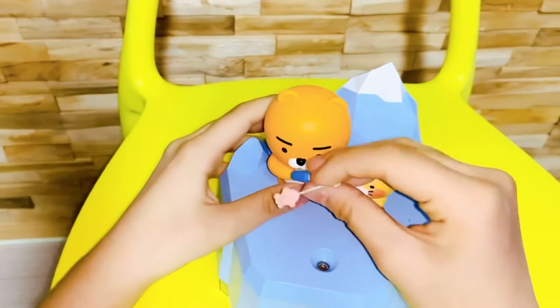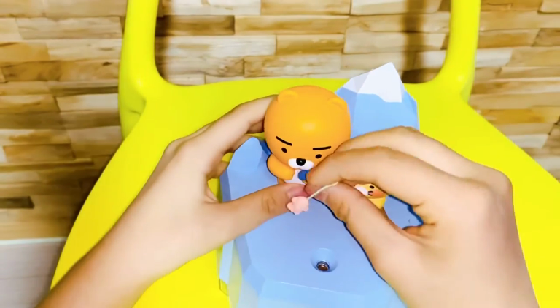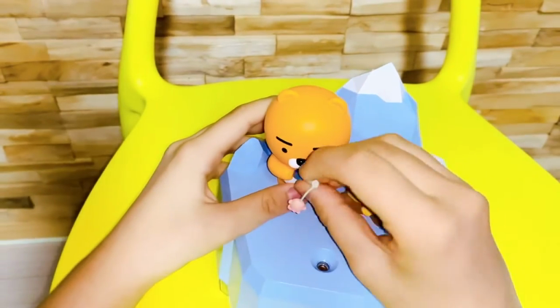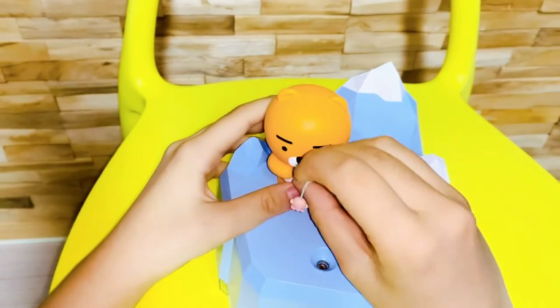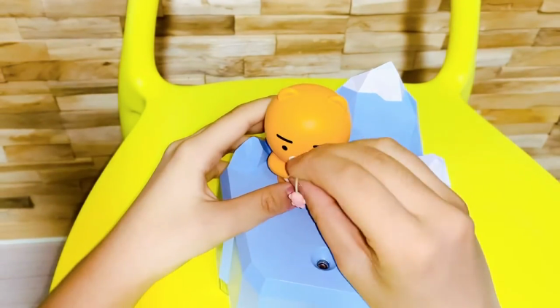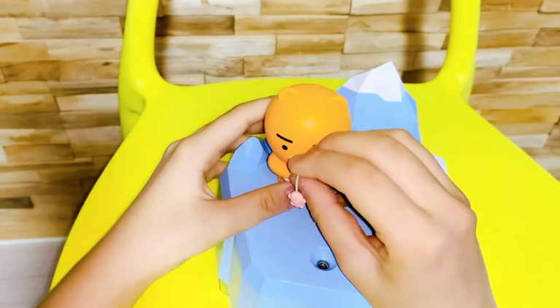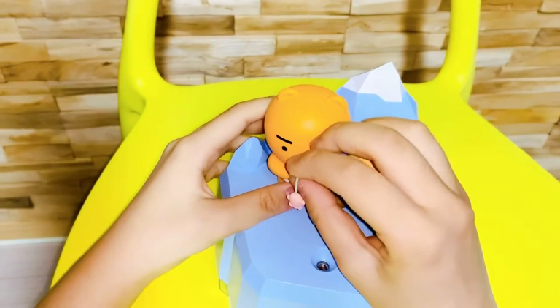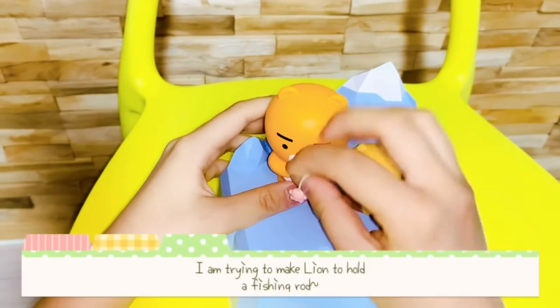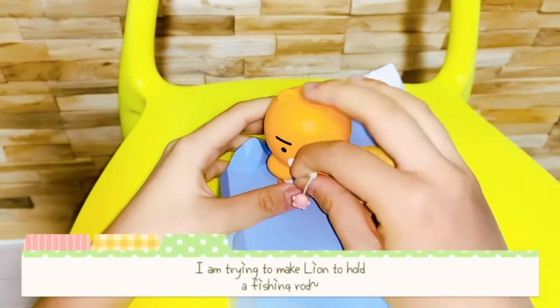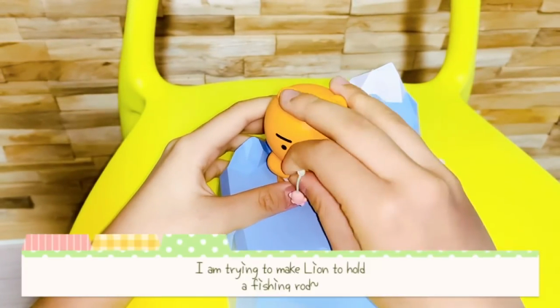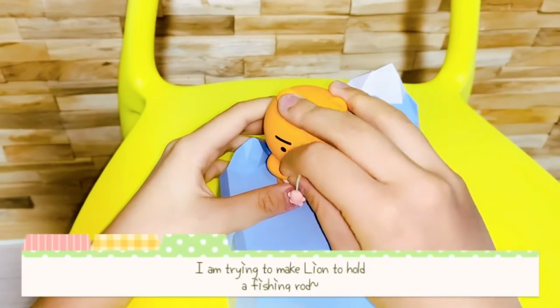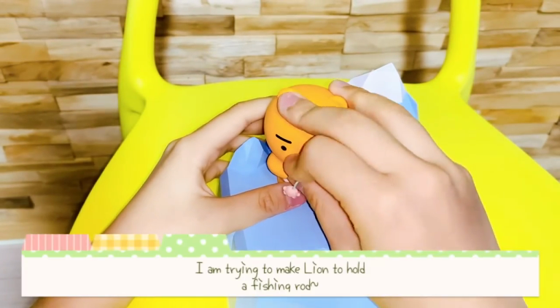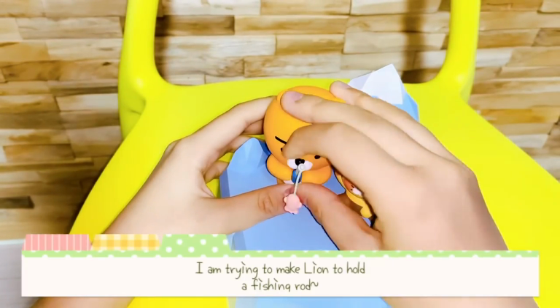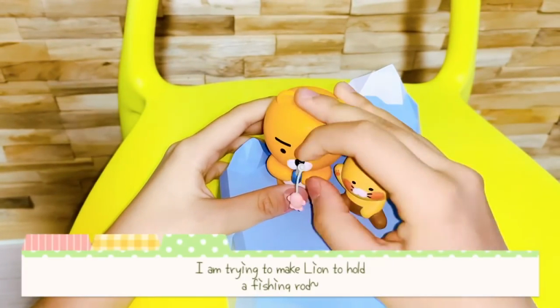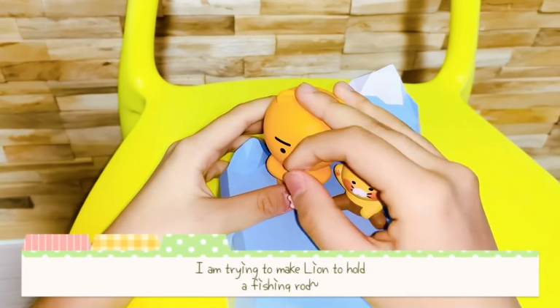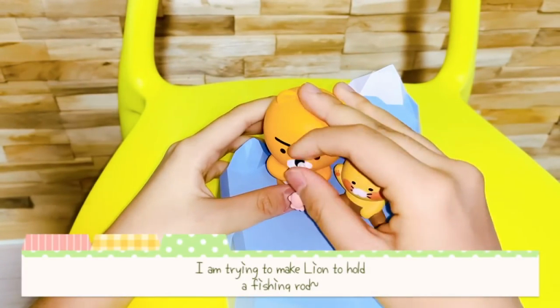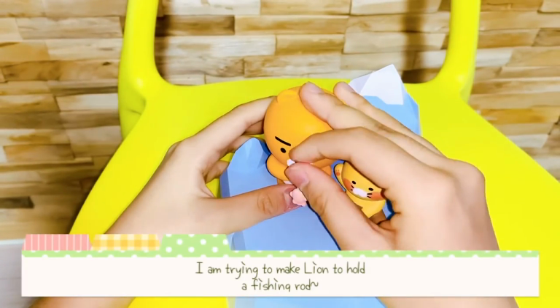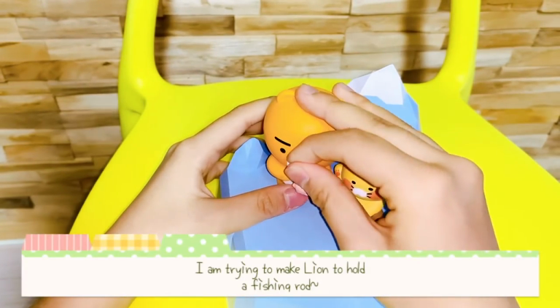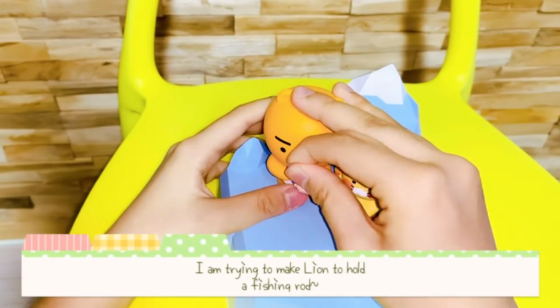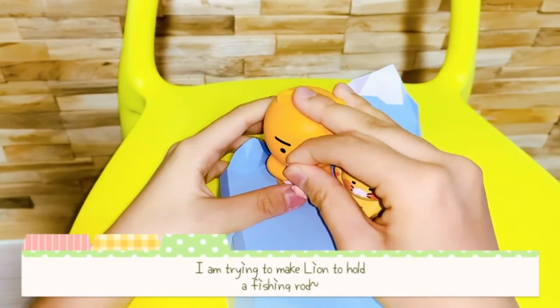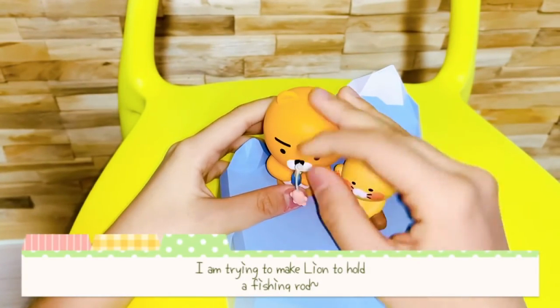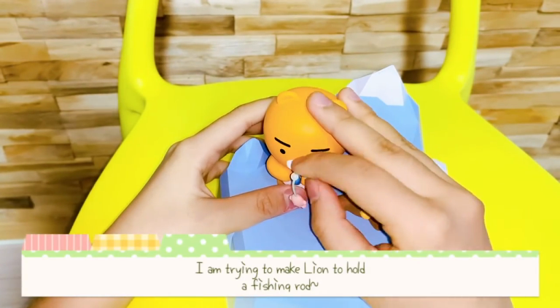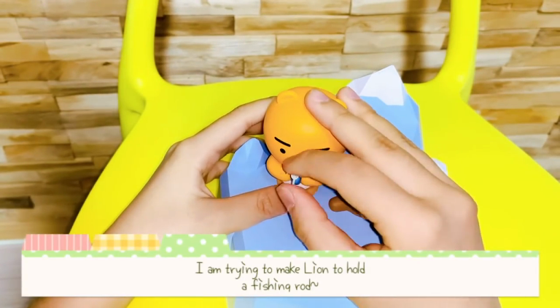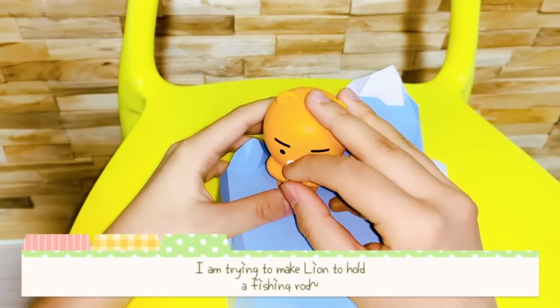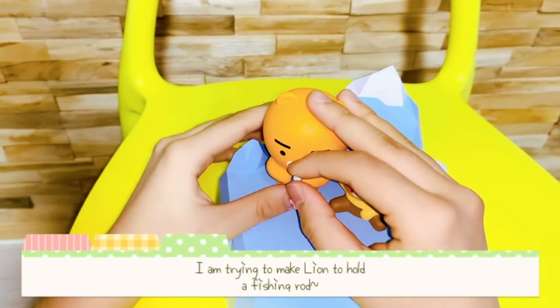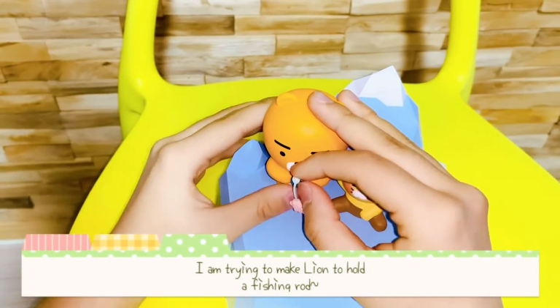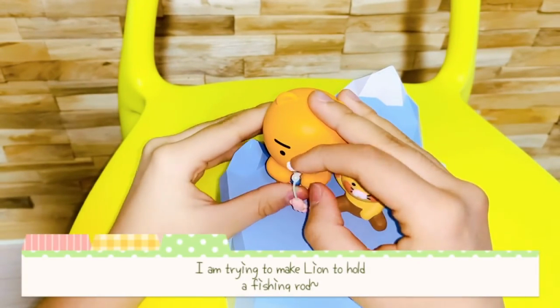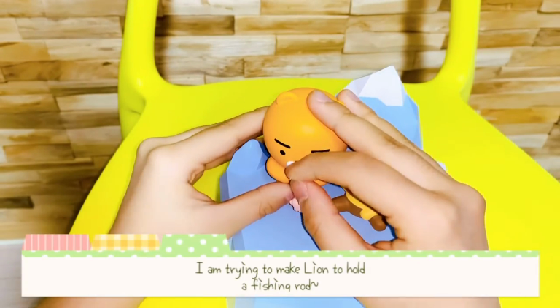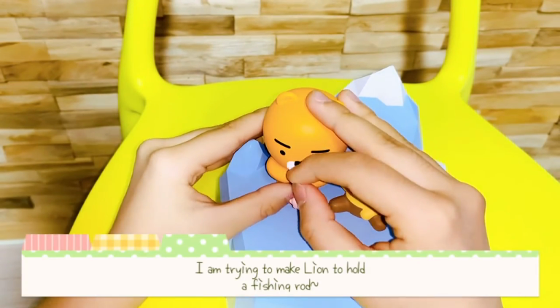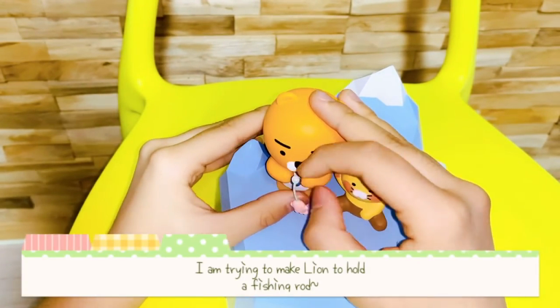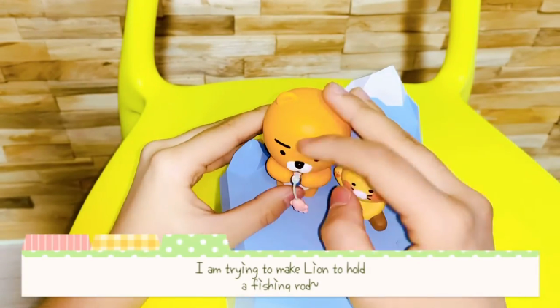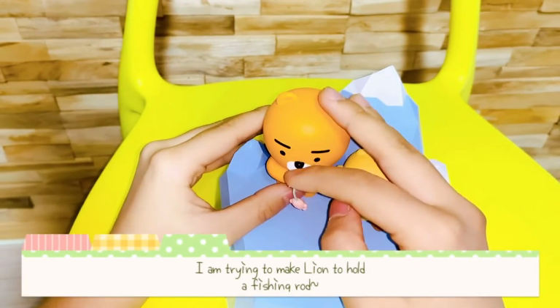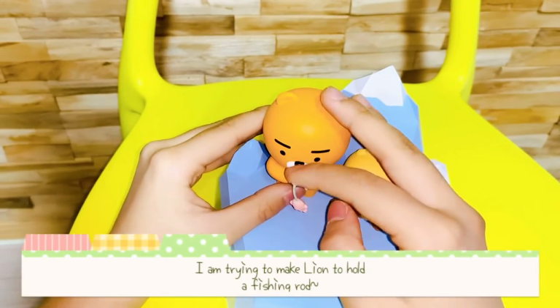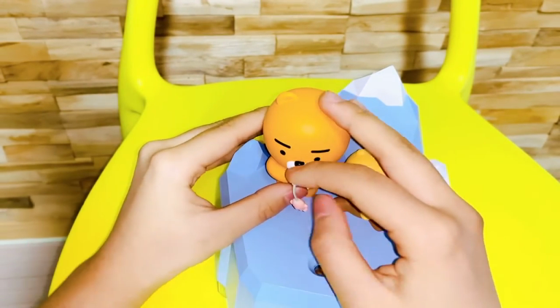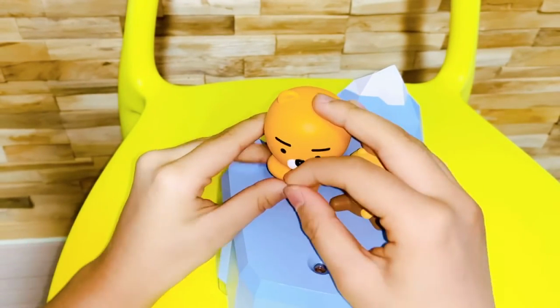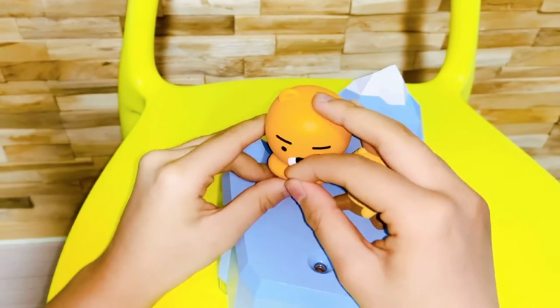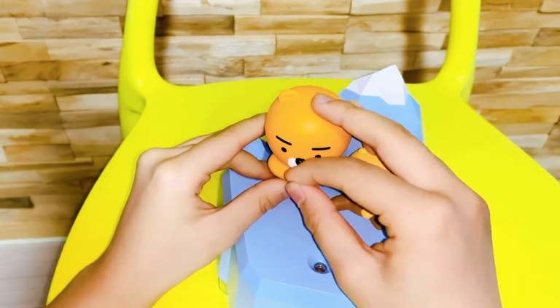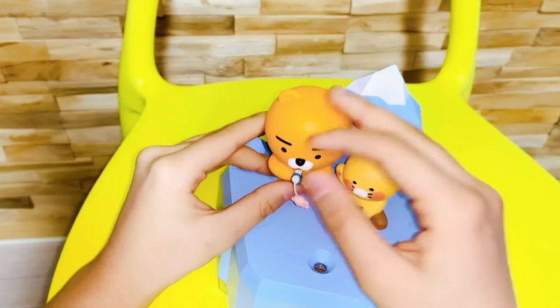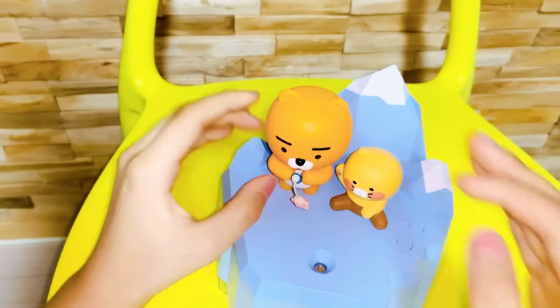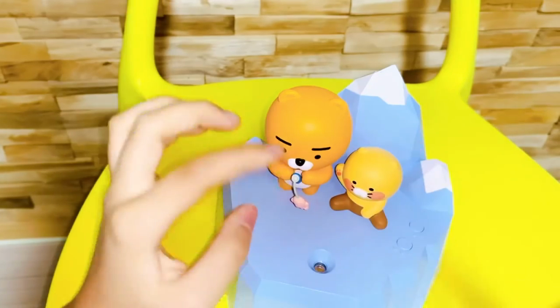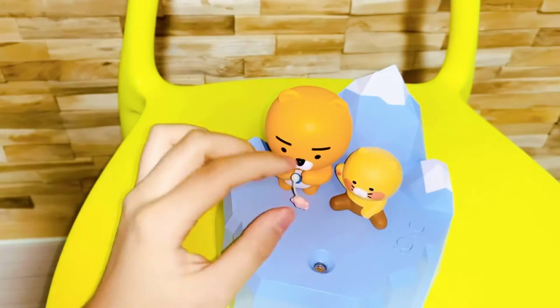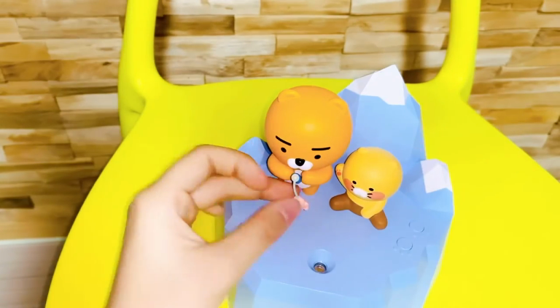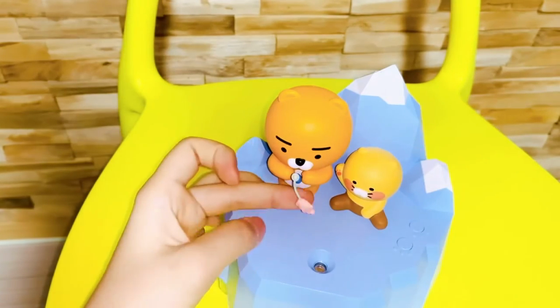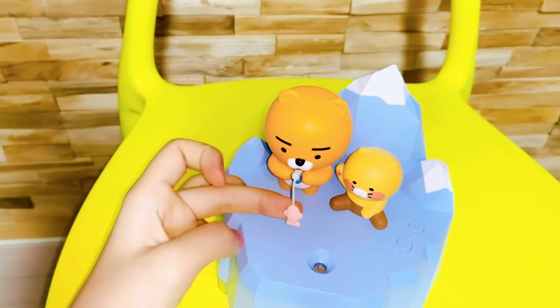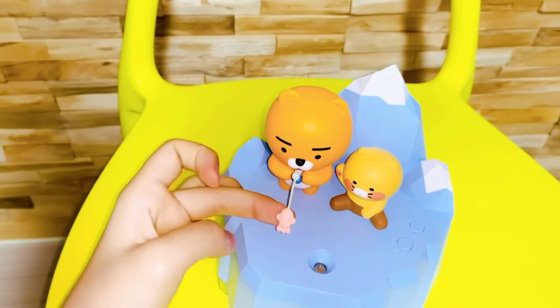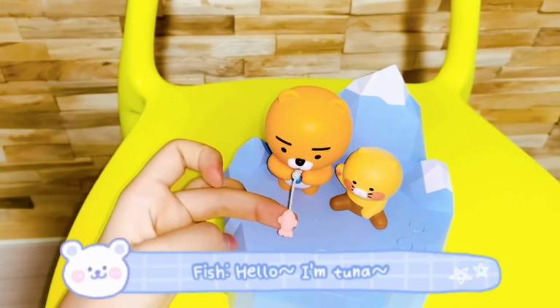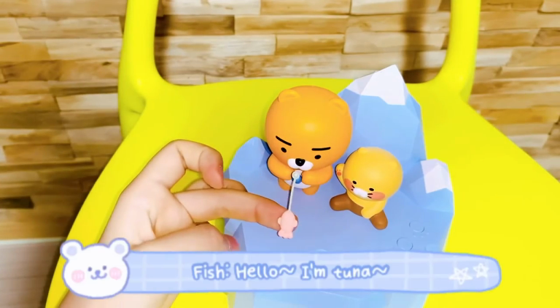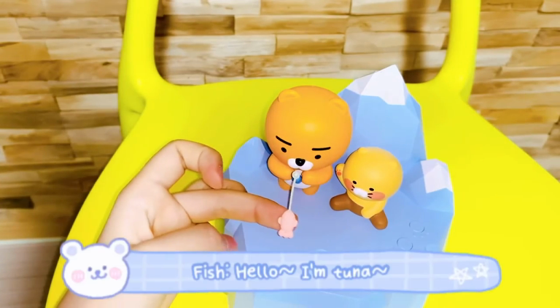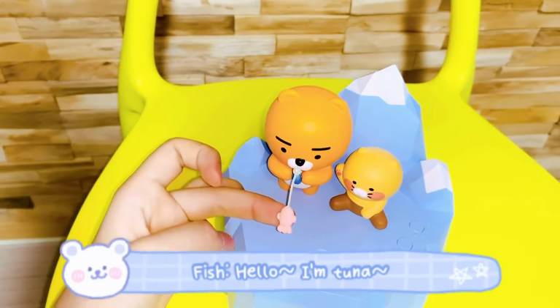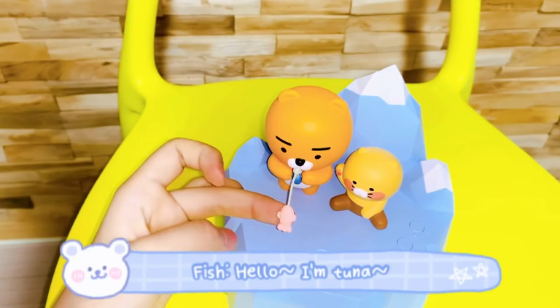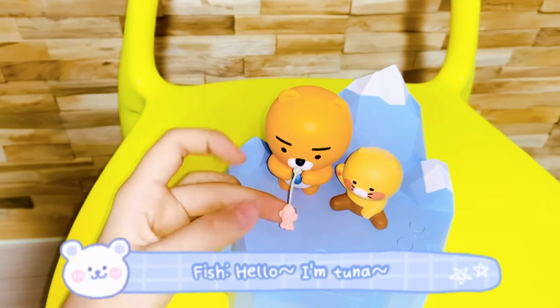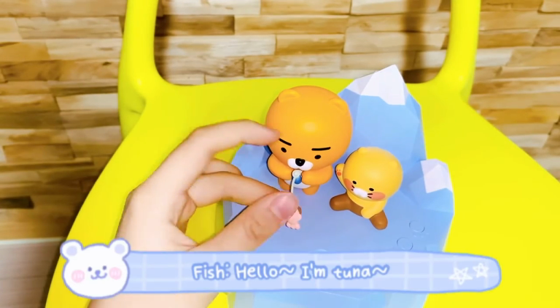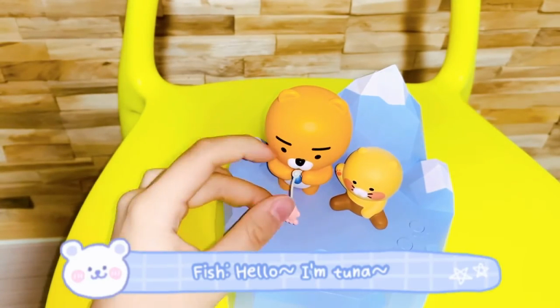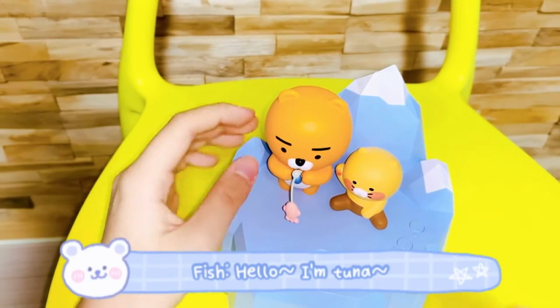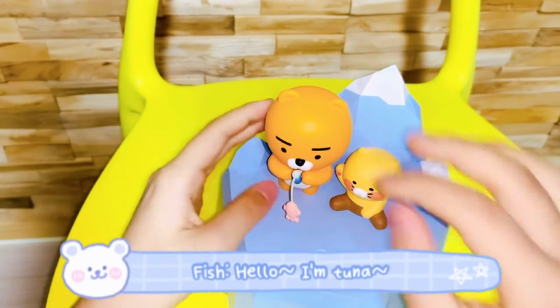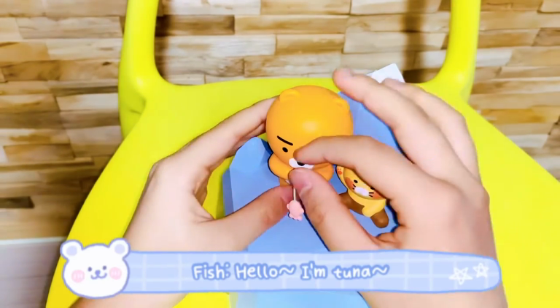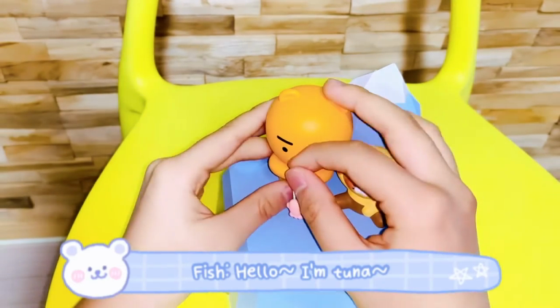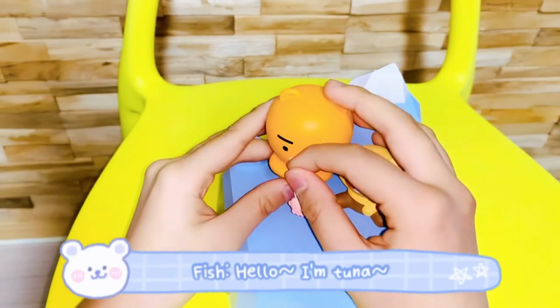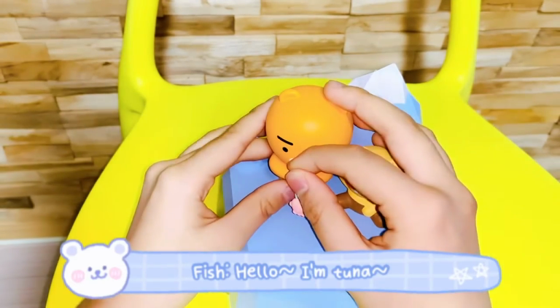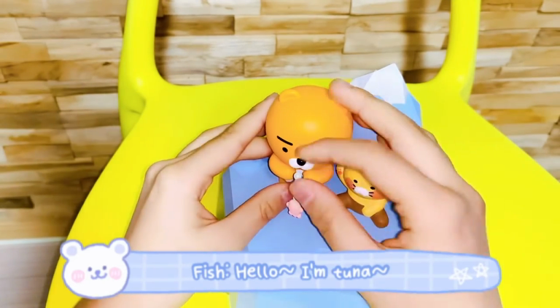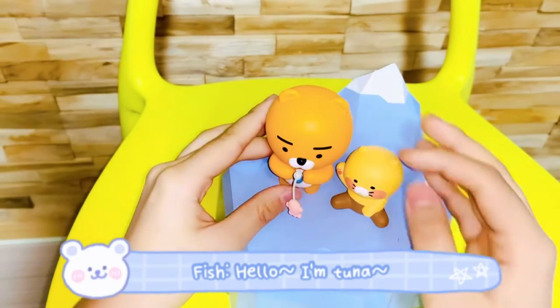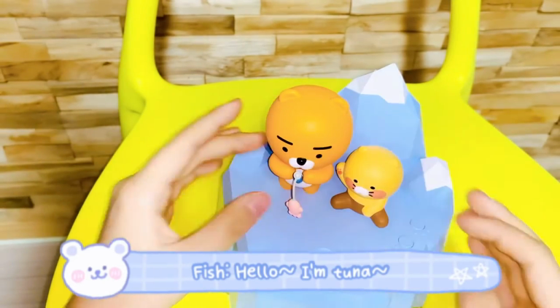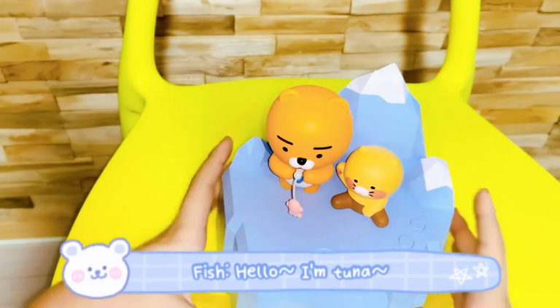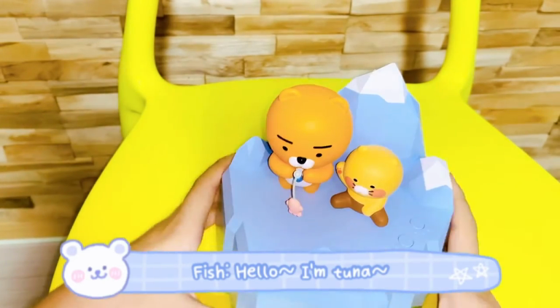This is a filter. I am trying to make land to hold a fishing rod. Fish, hello, I'm Quina.